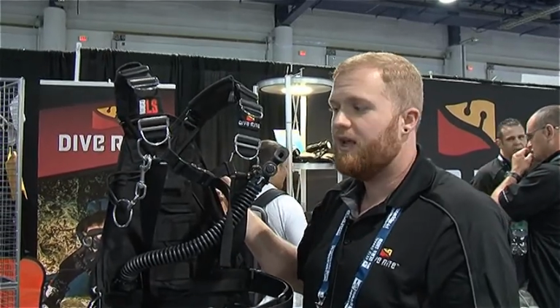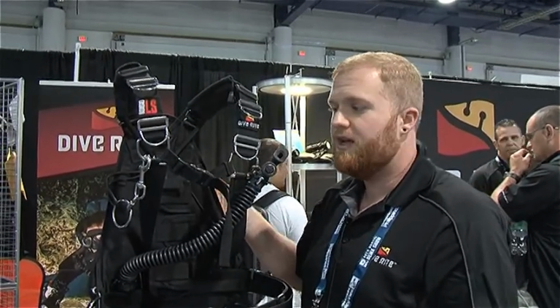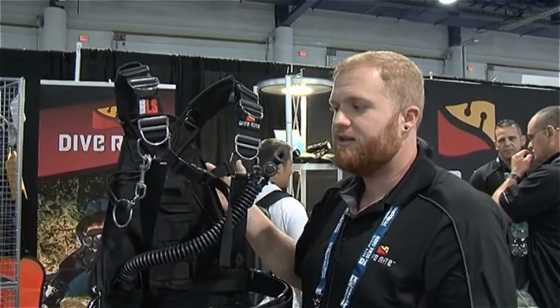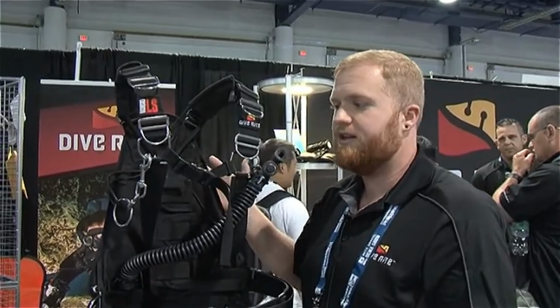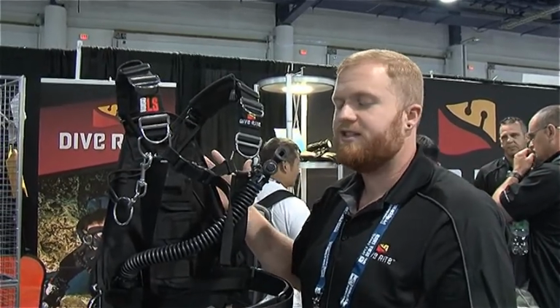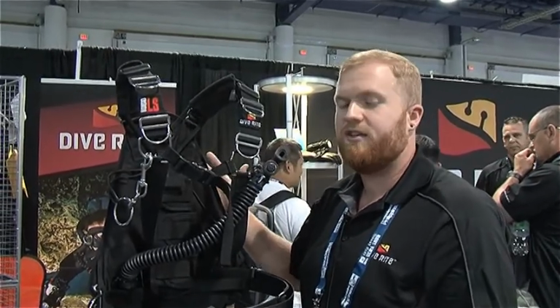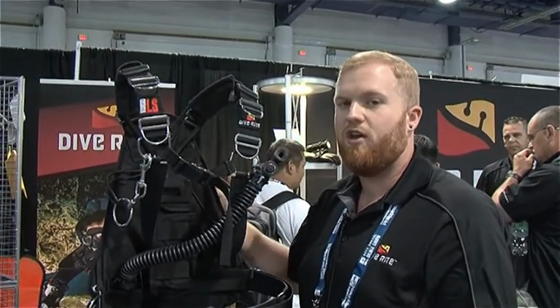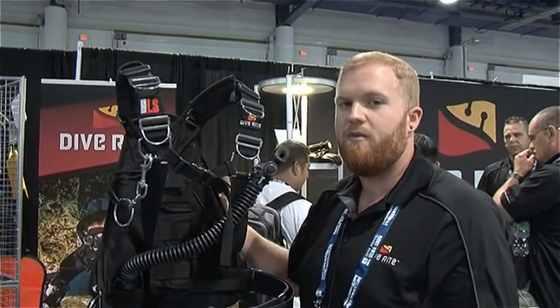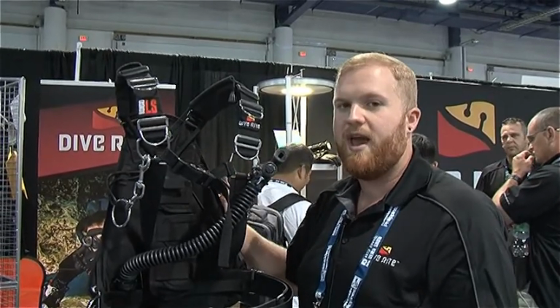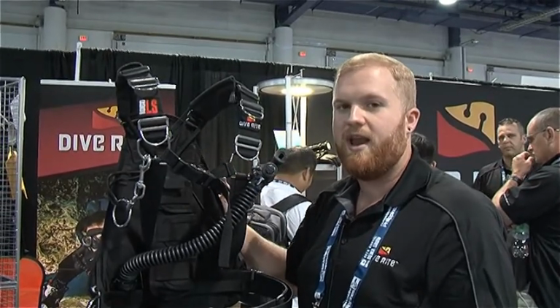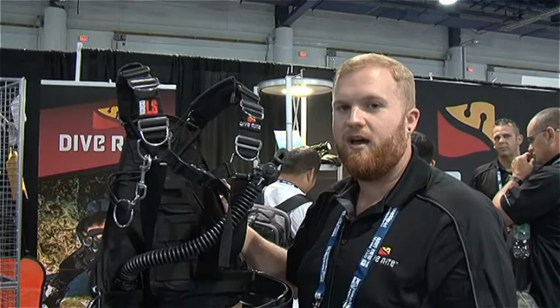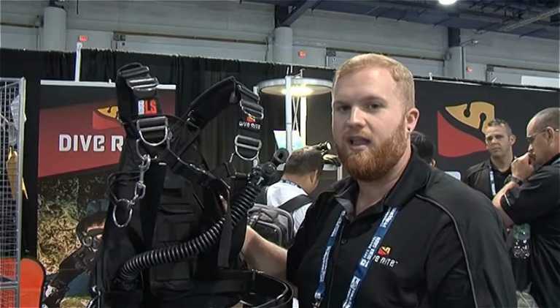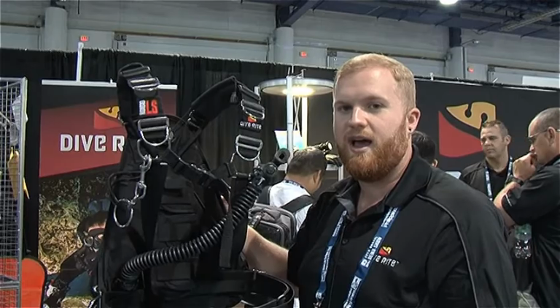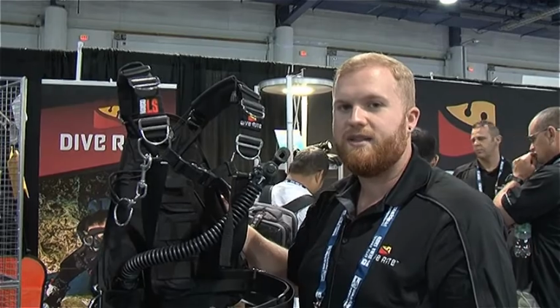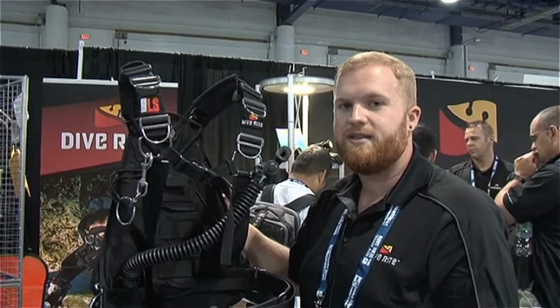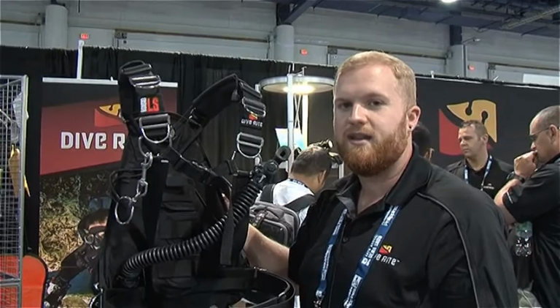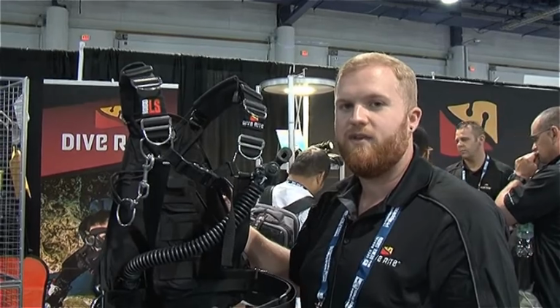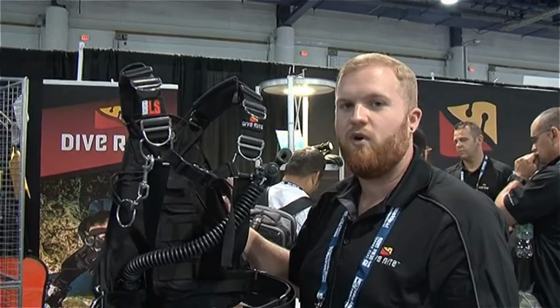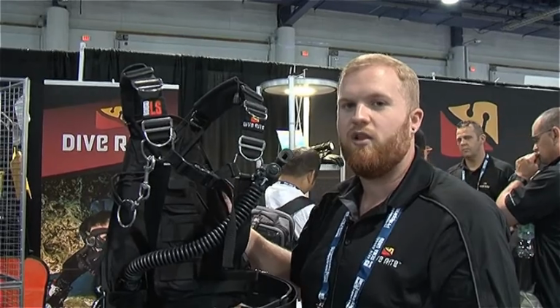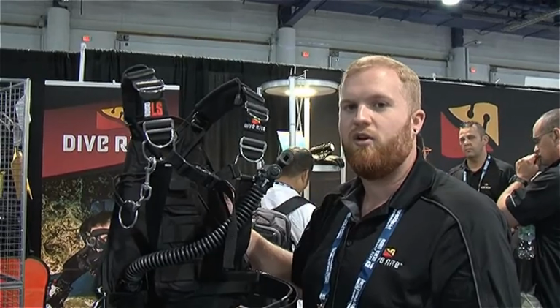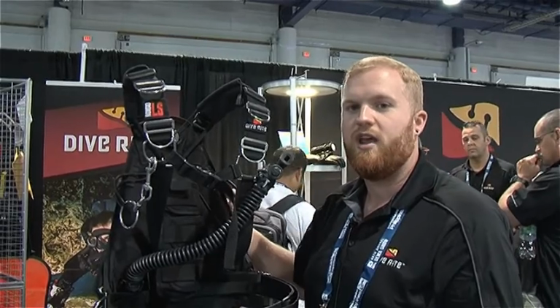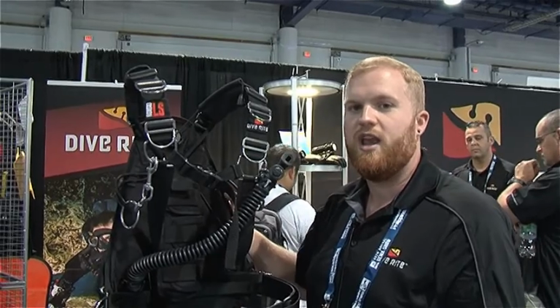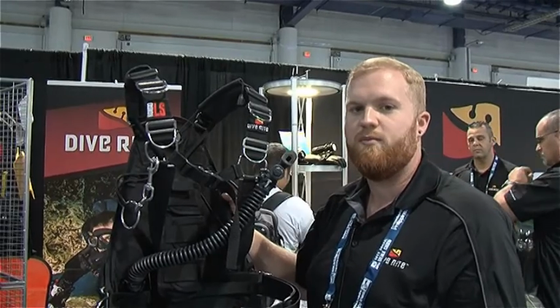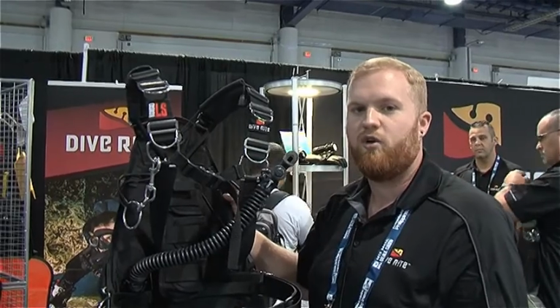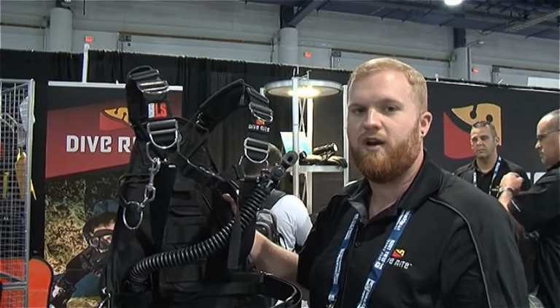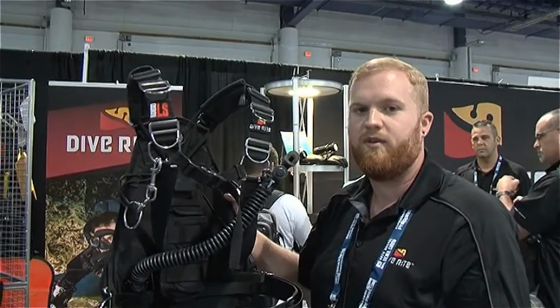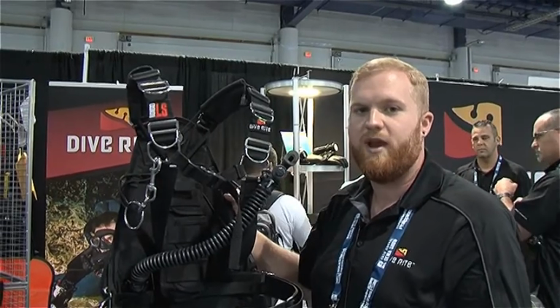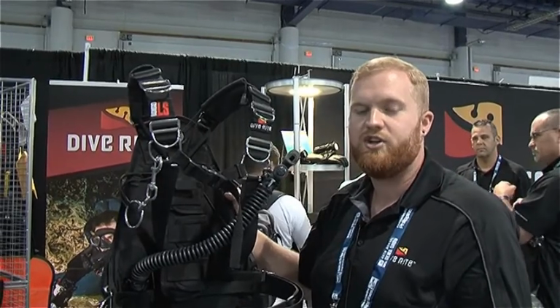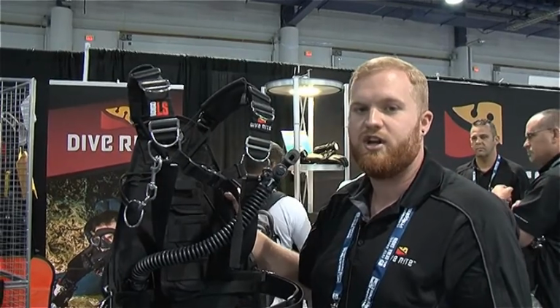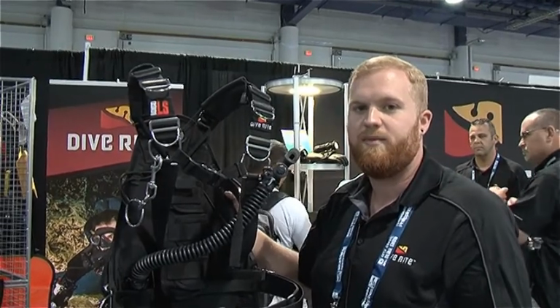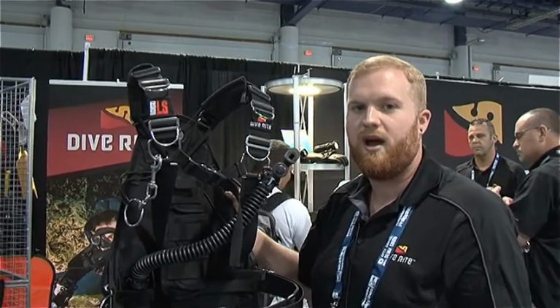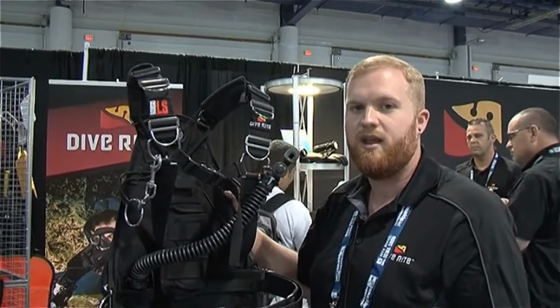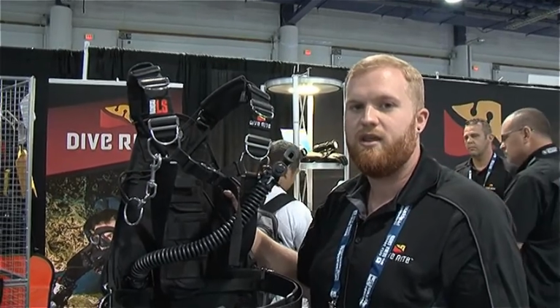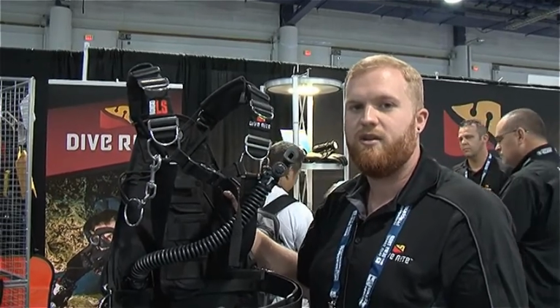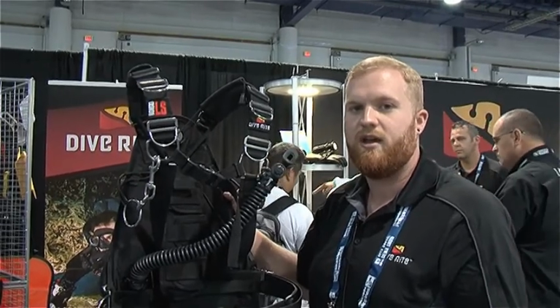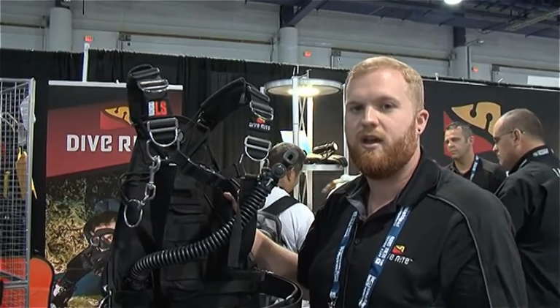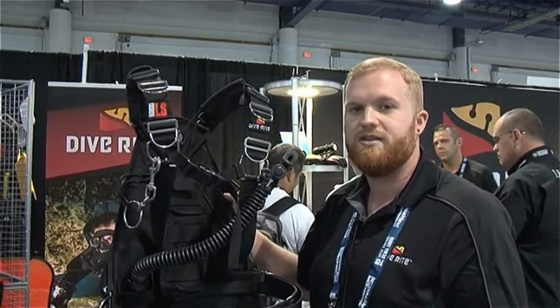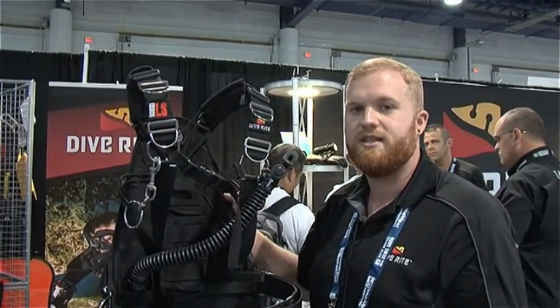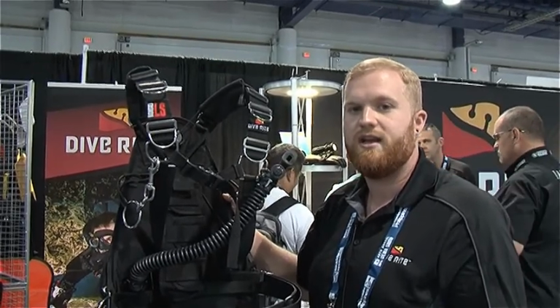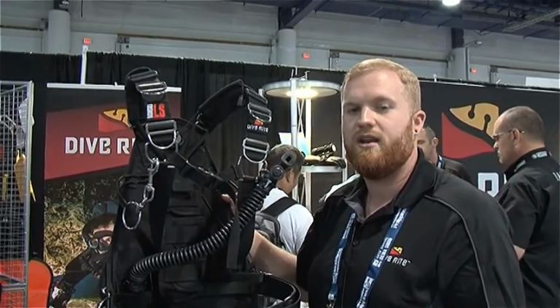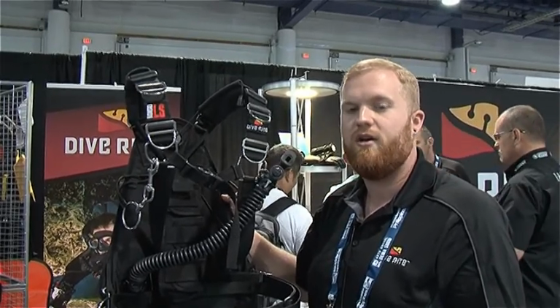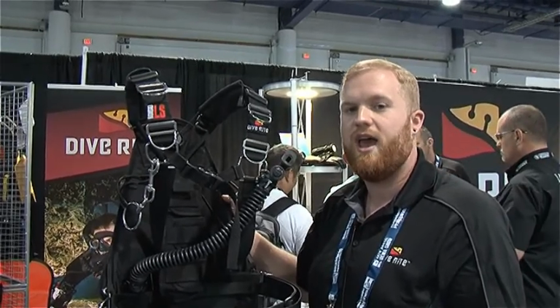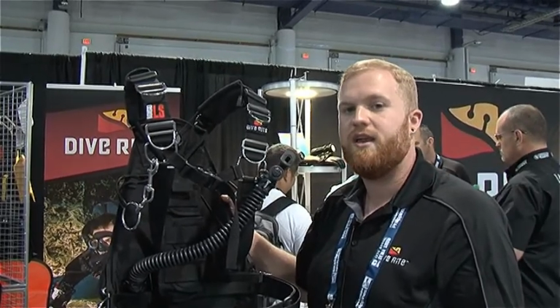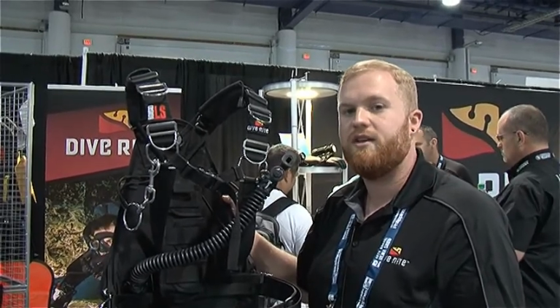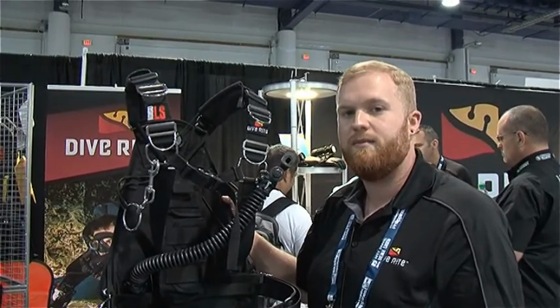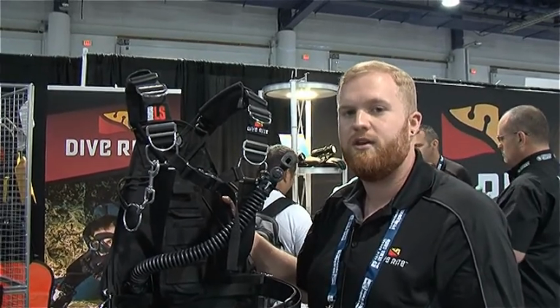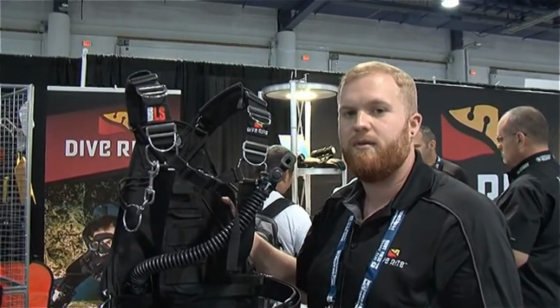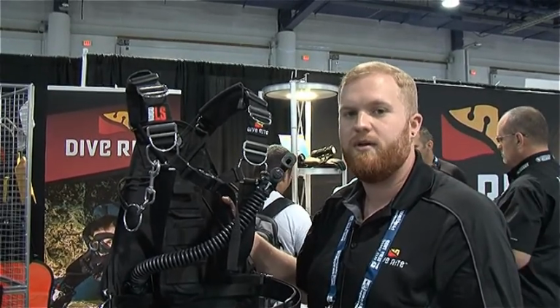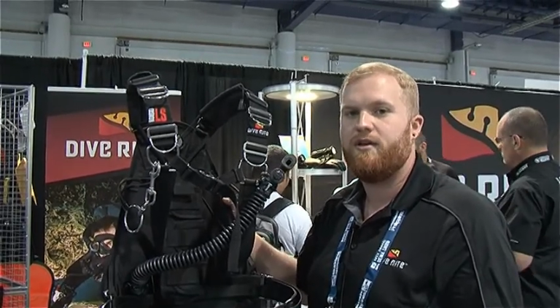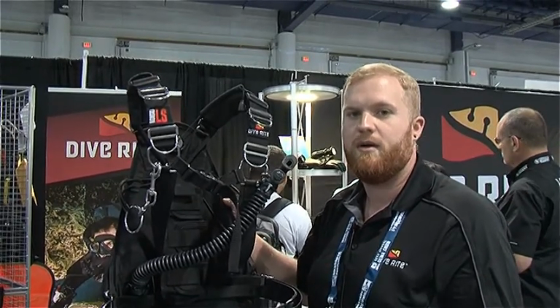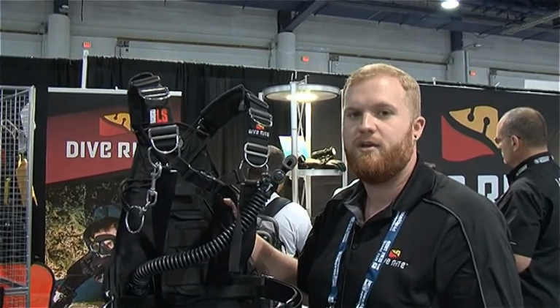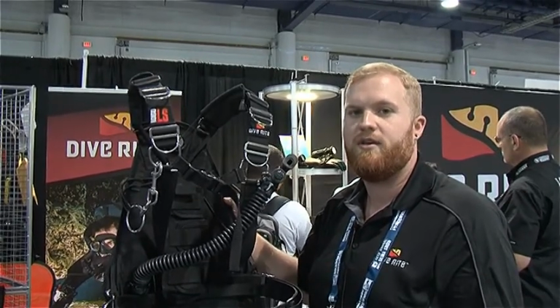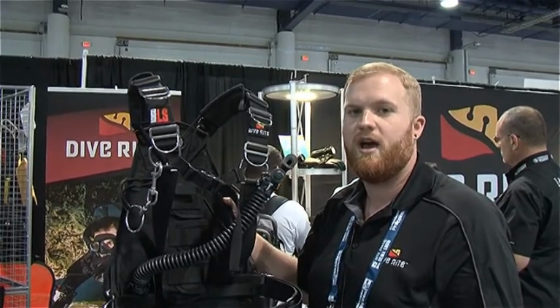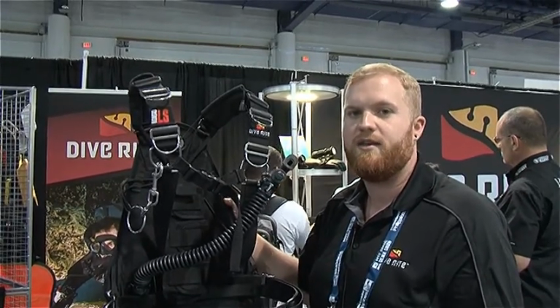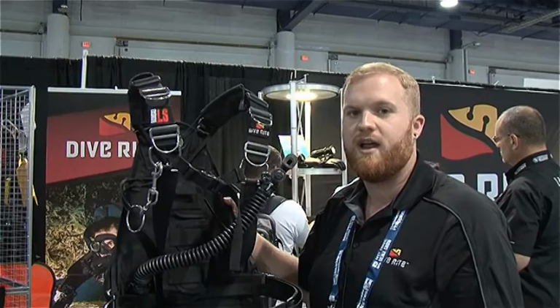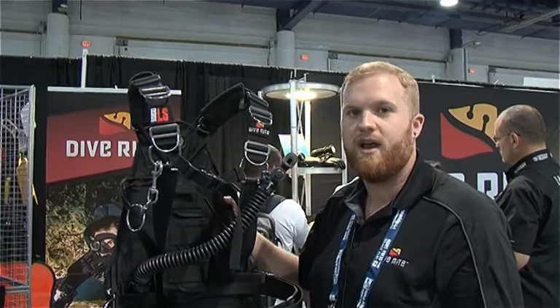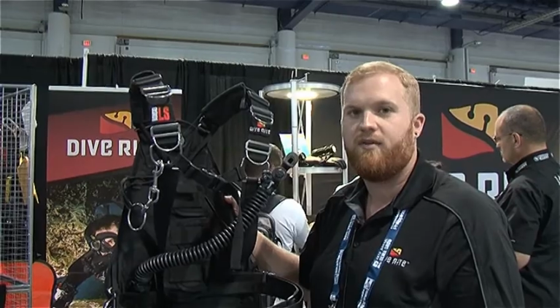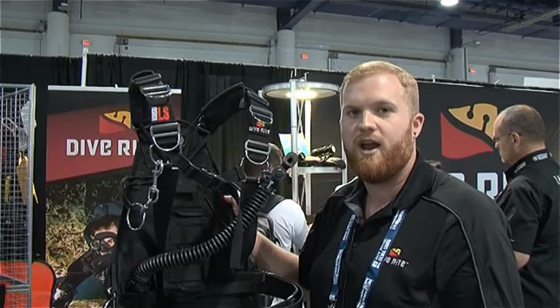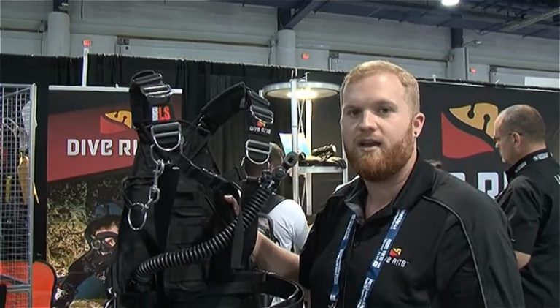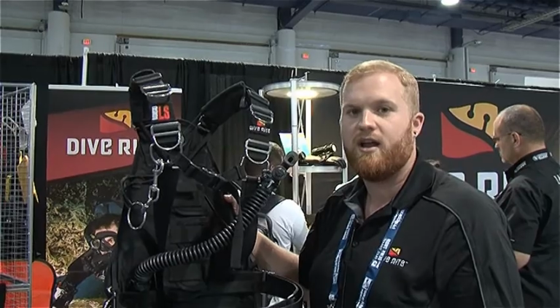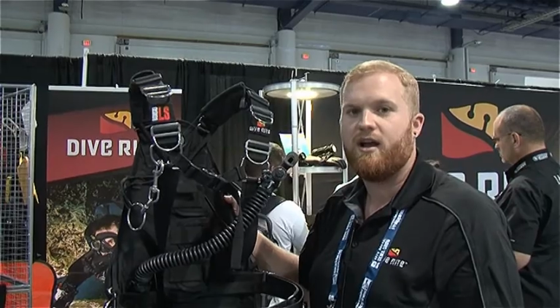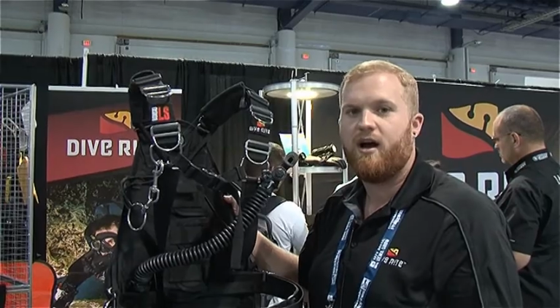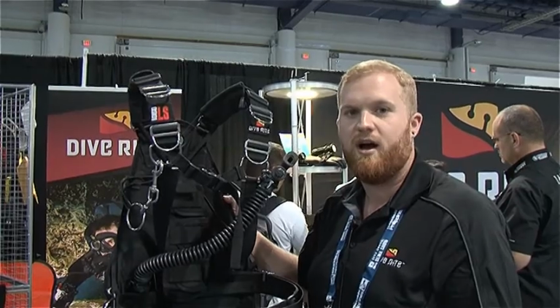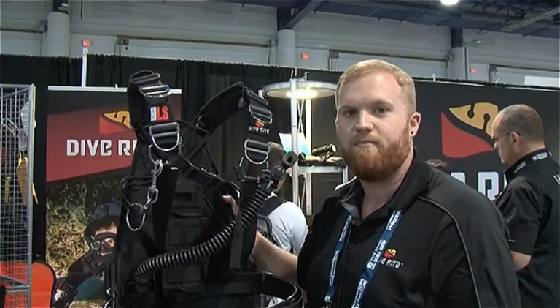So this is the Nomad LS. If you want to learn any more information about it, you can go see it at www.diverright.com.